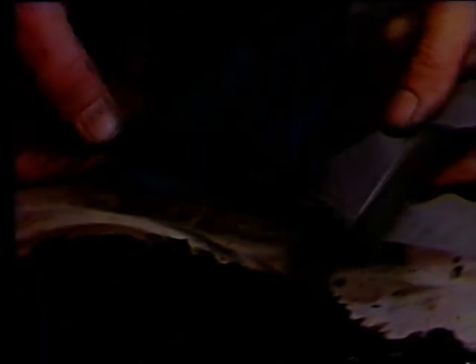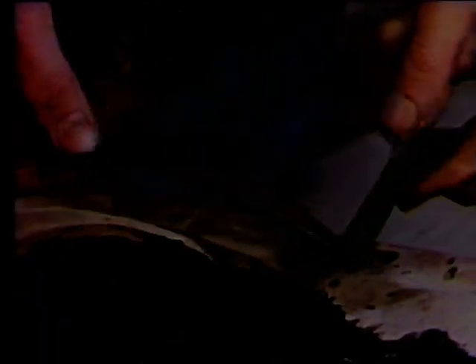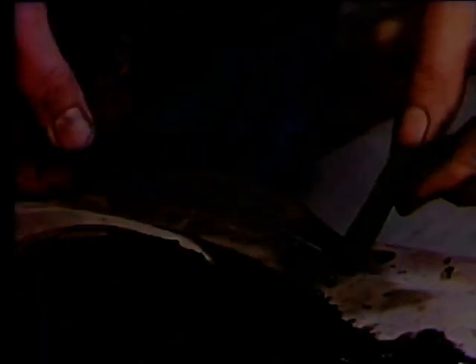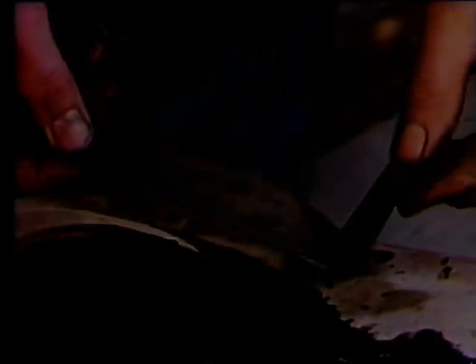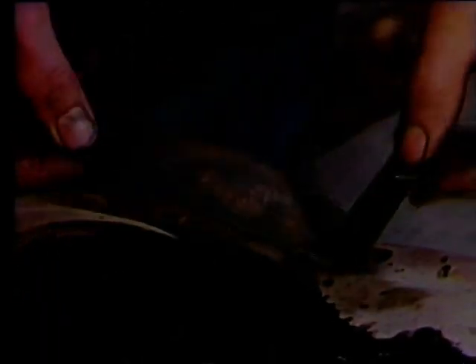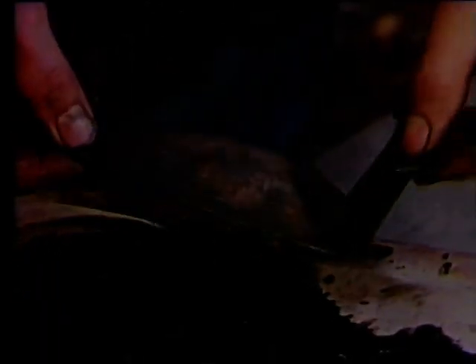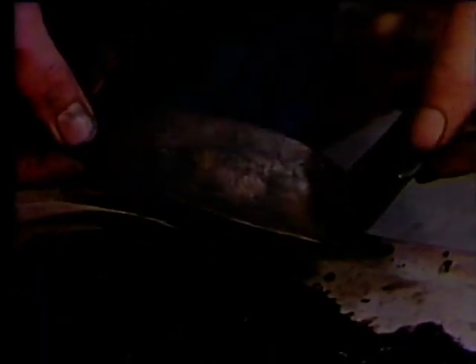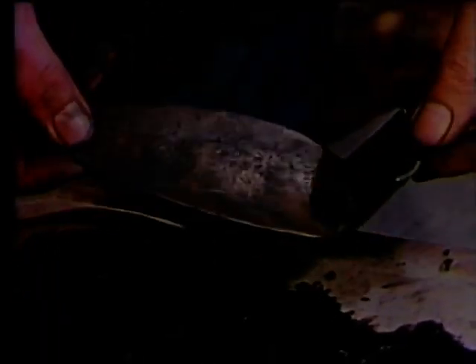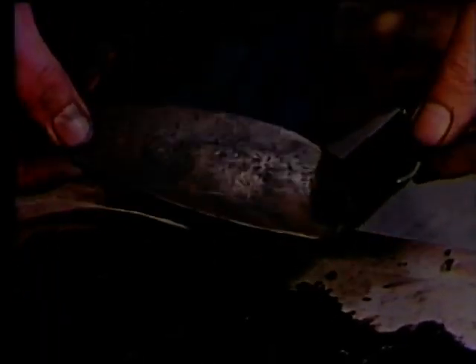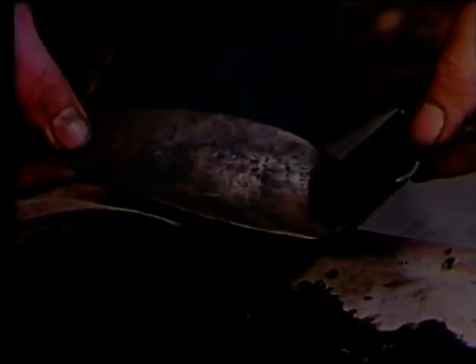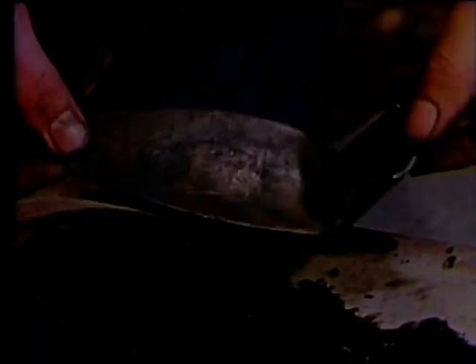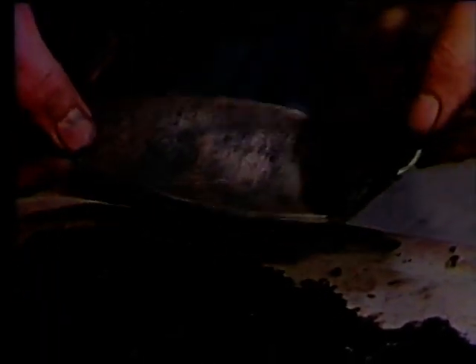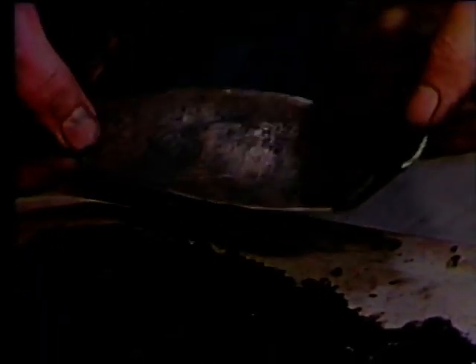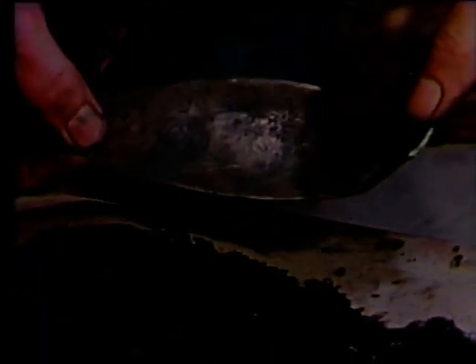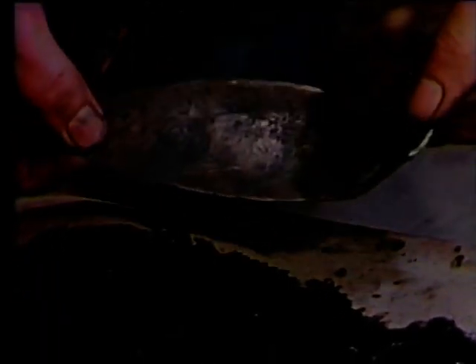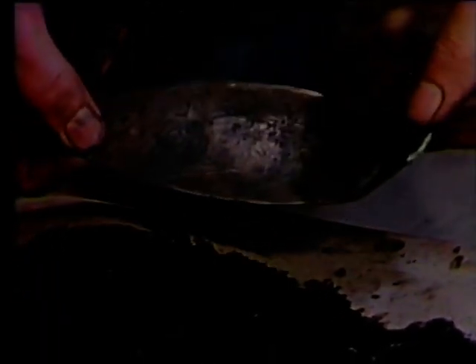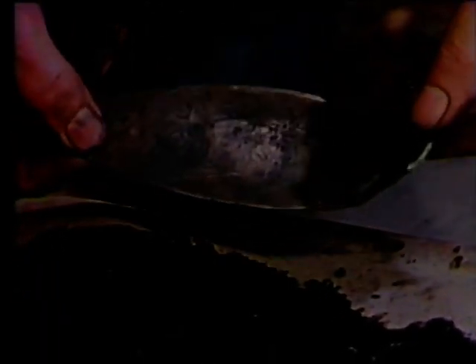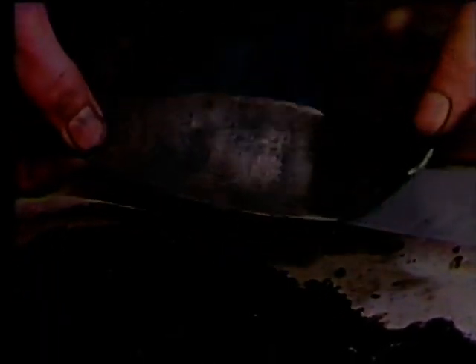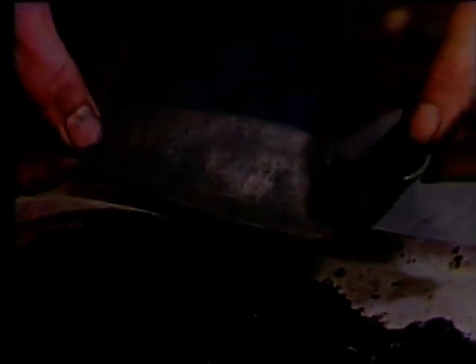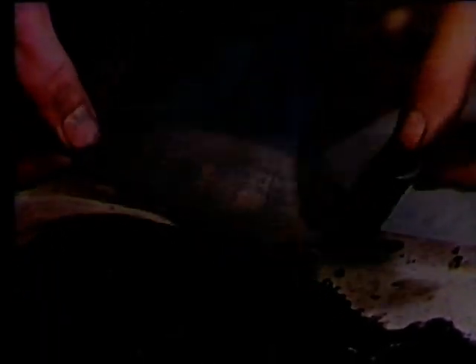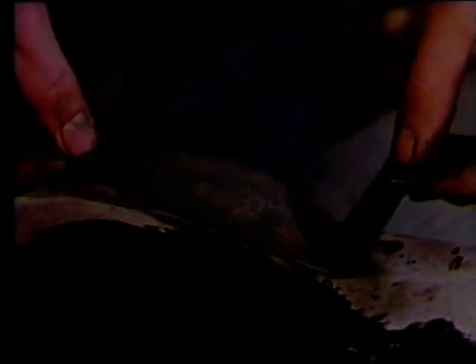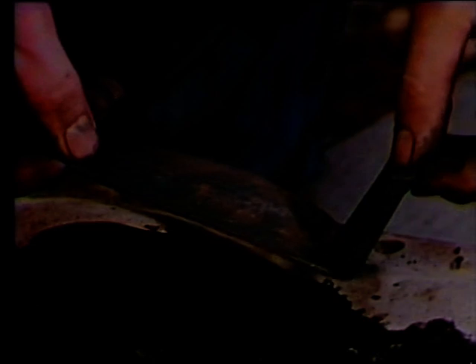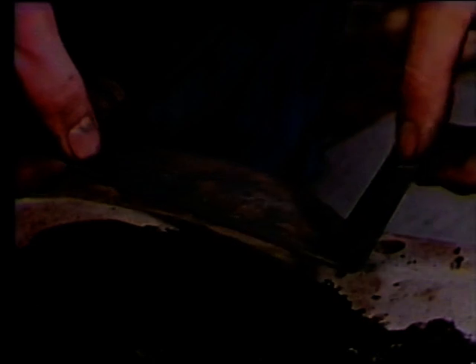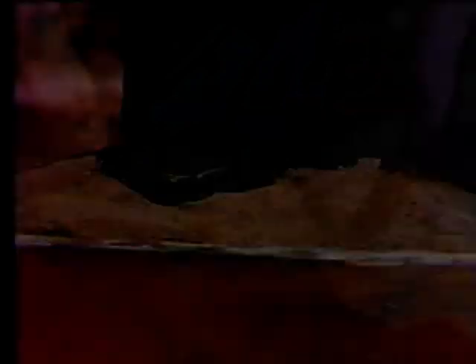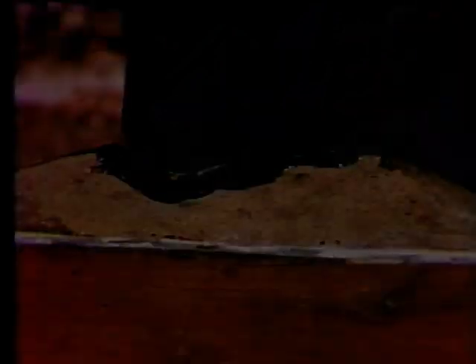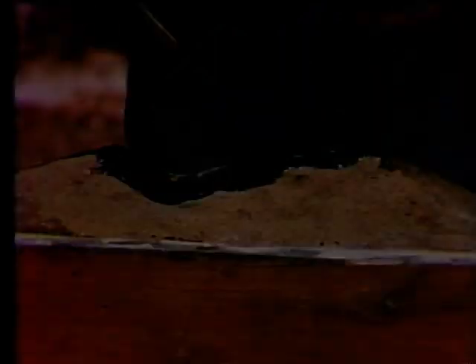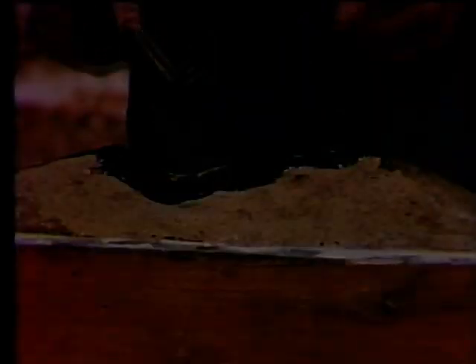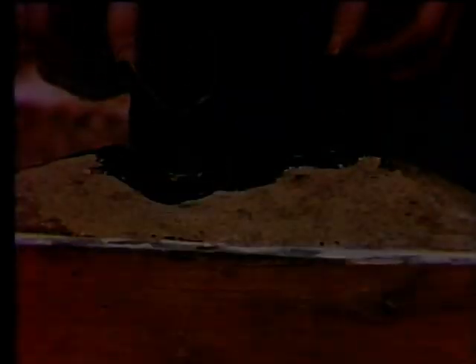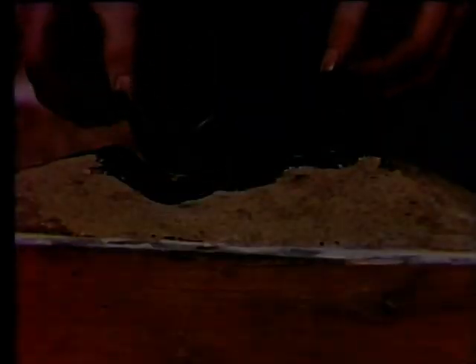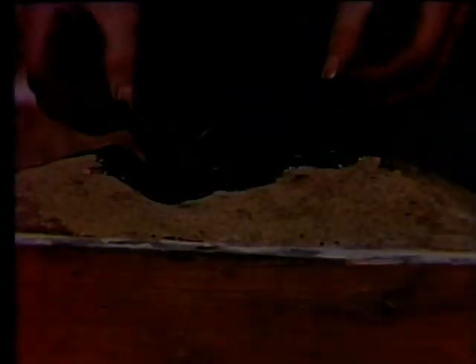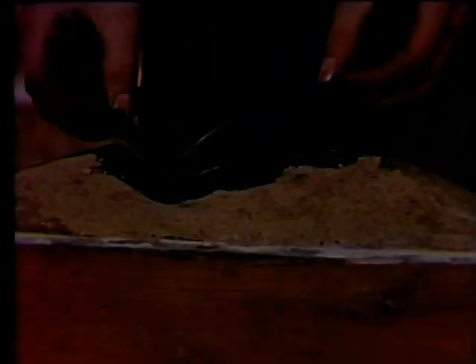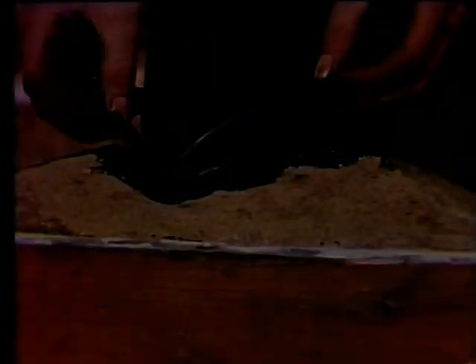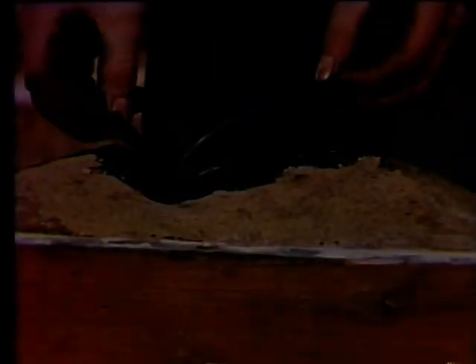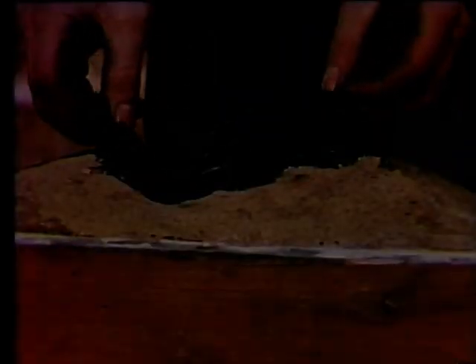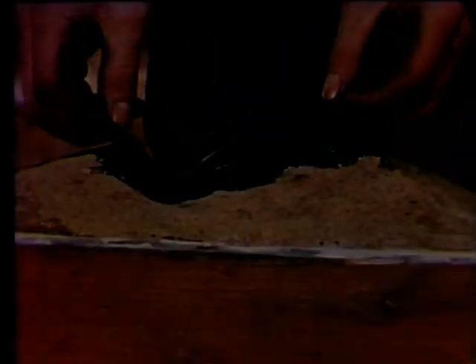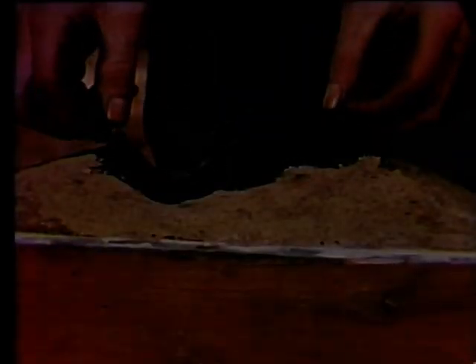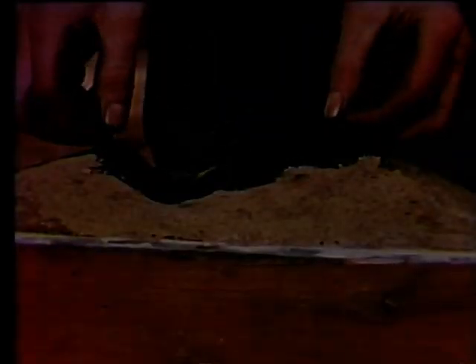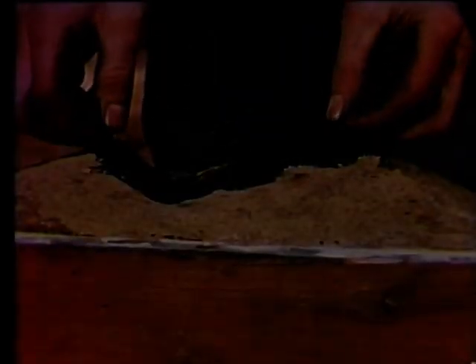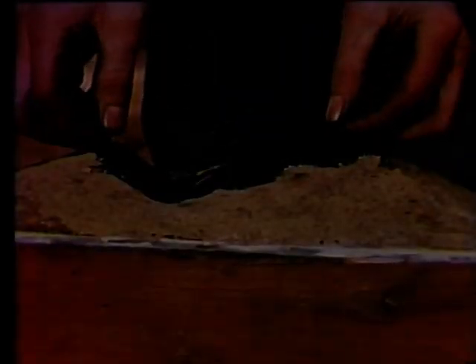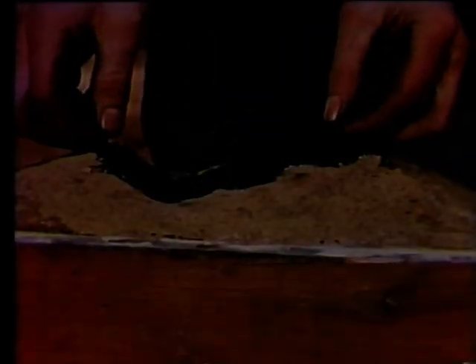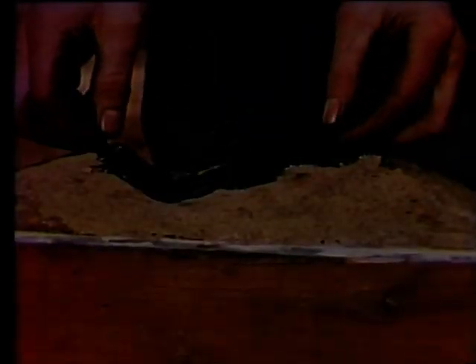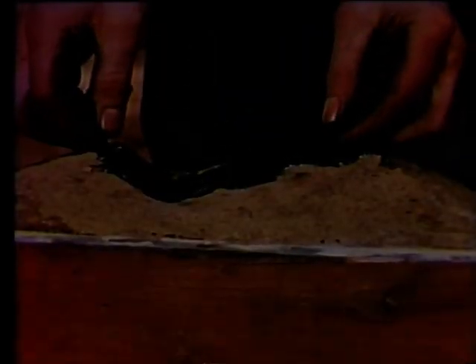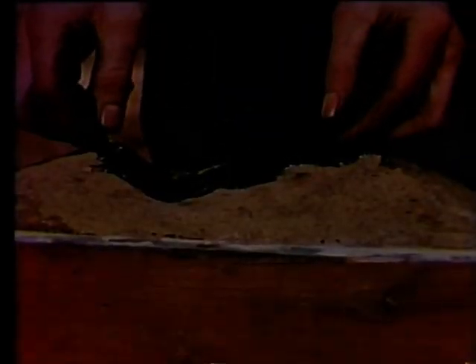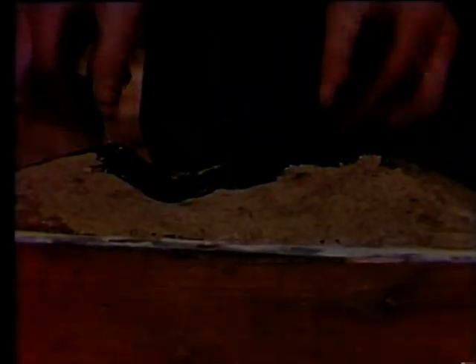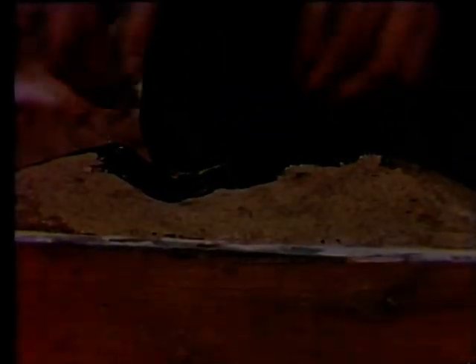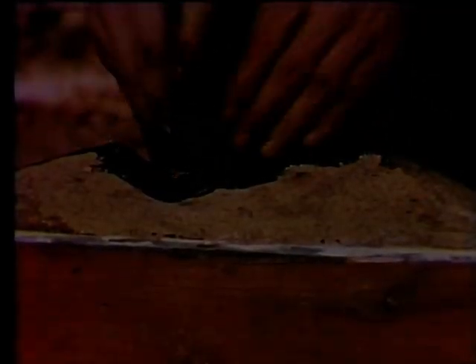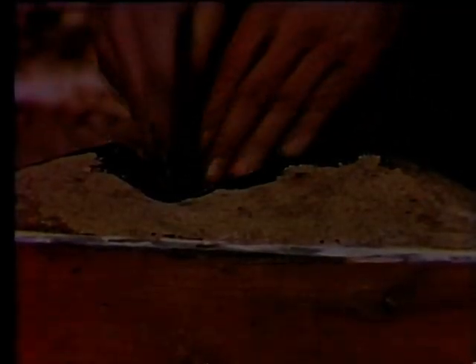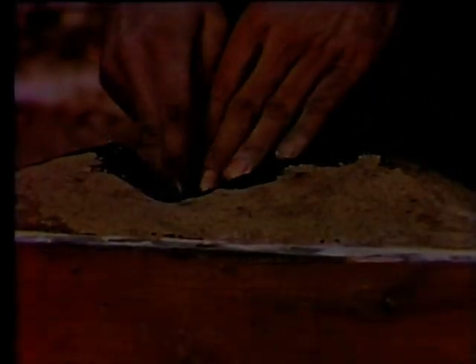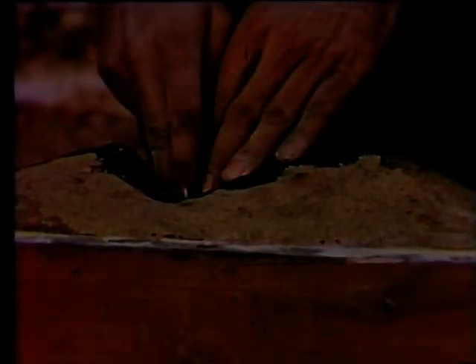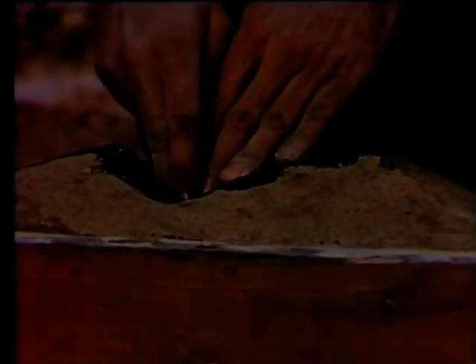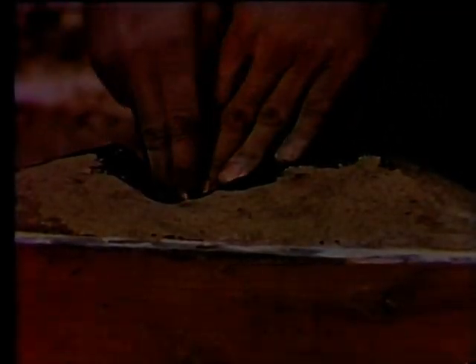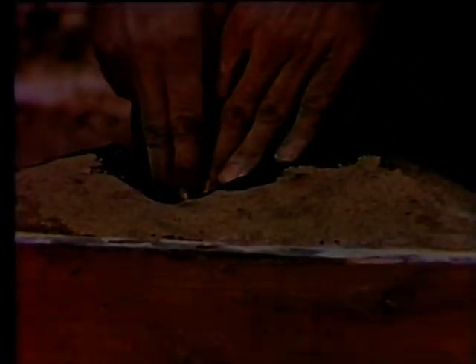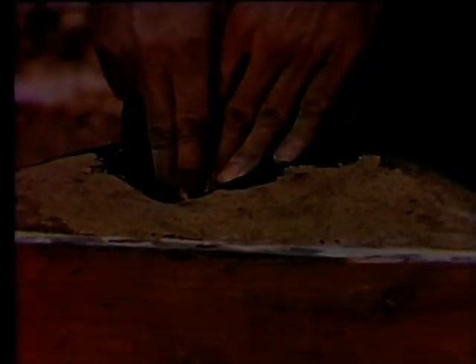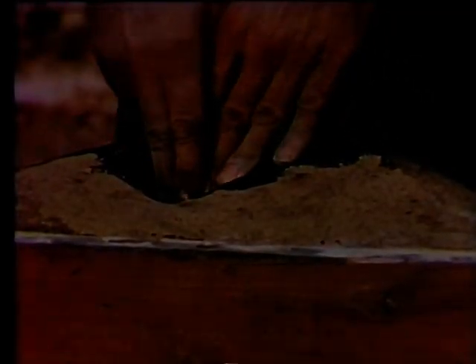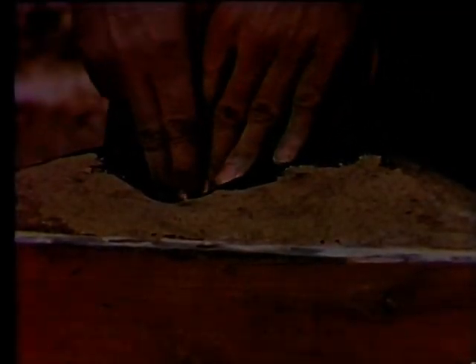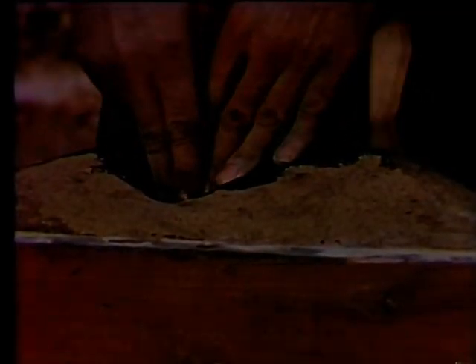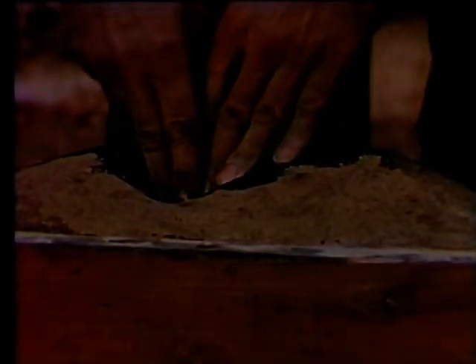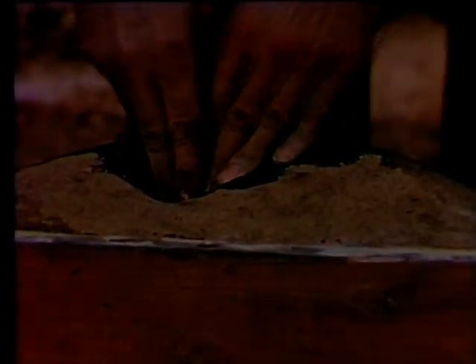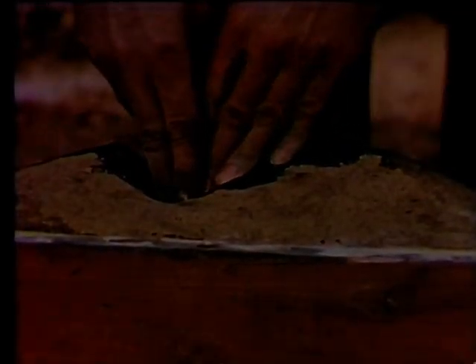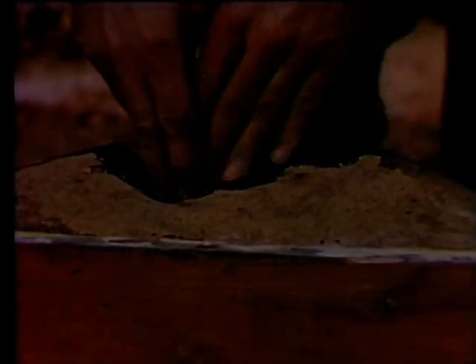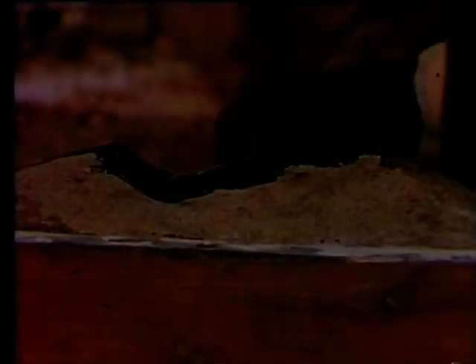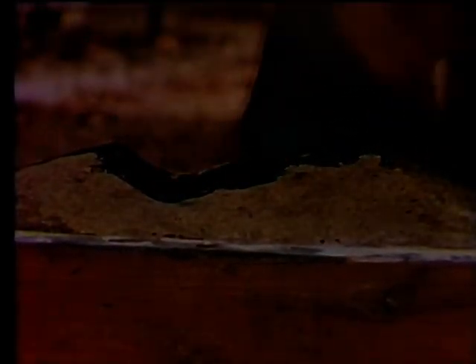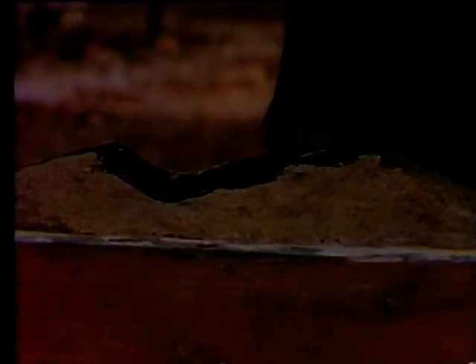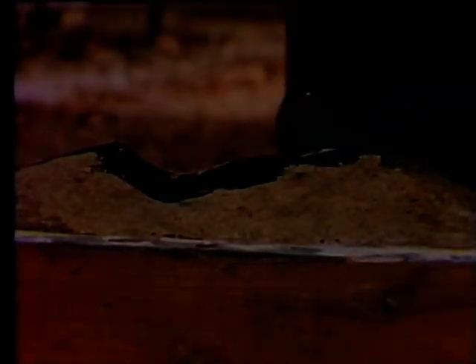The butt plate mold is harder to make than the others because it has to be built up on each side. This makes it trickier to take apart without breaking.